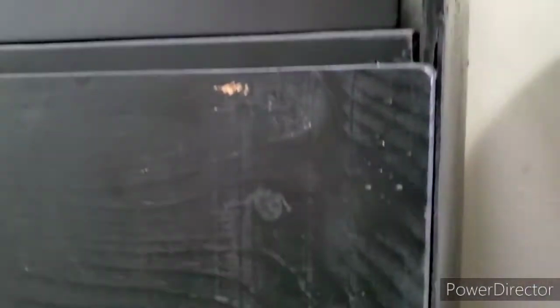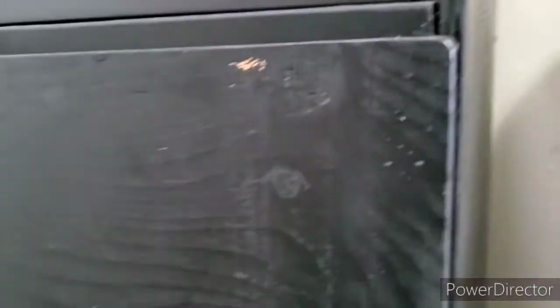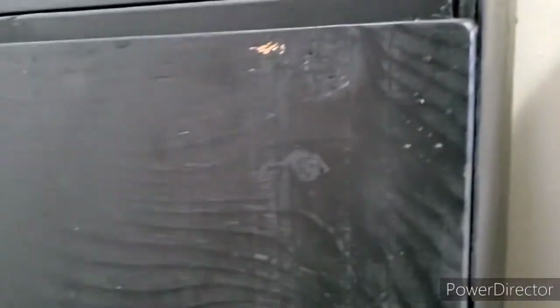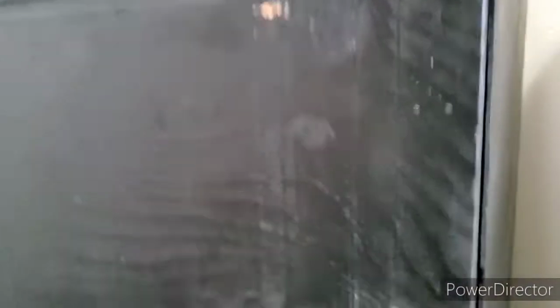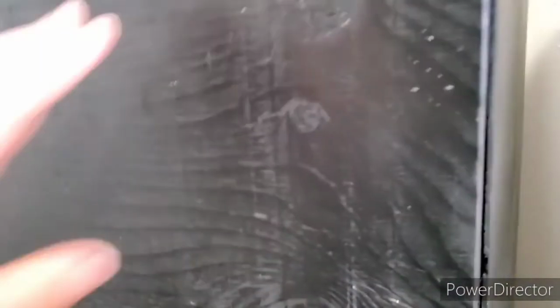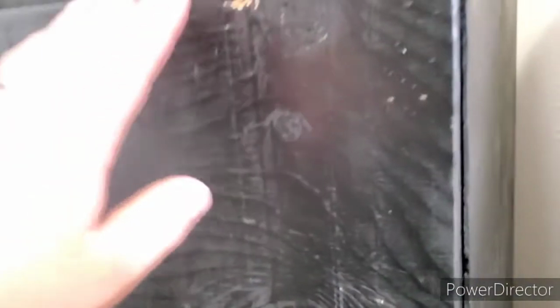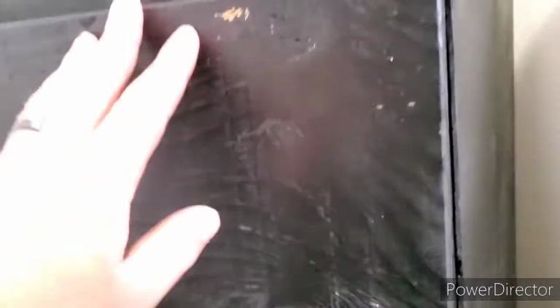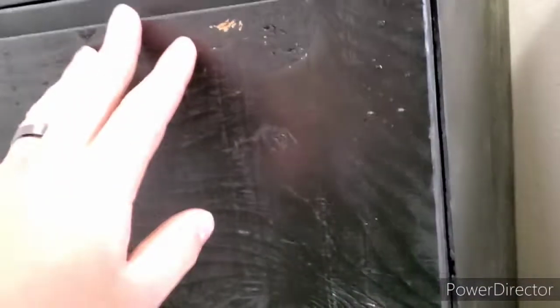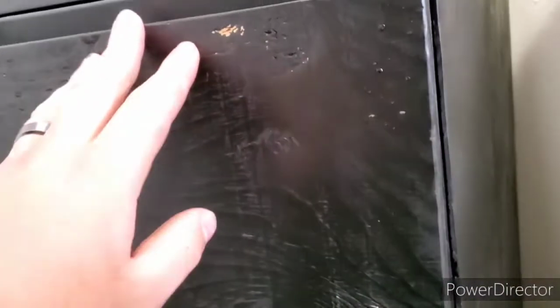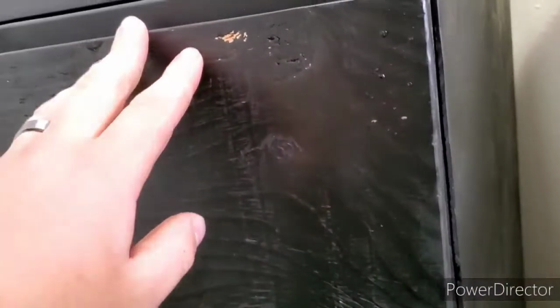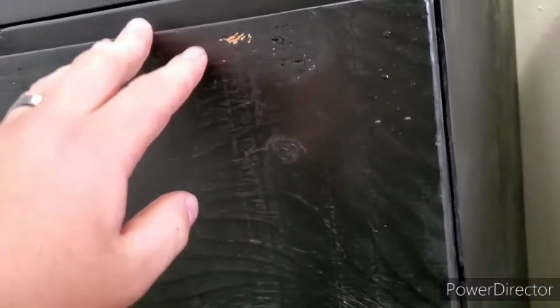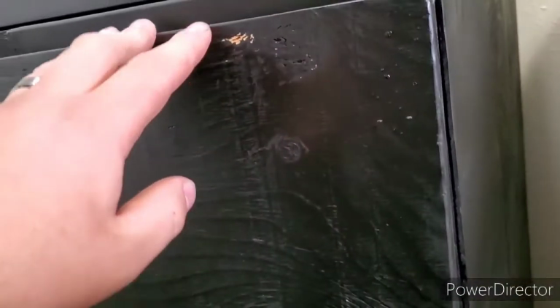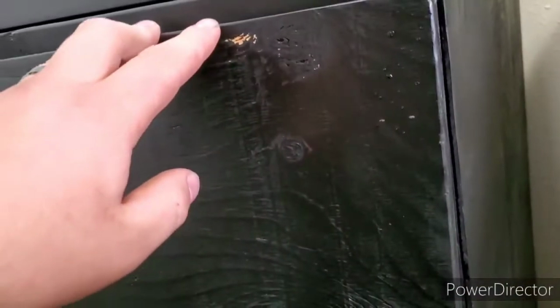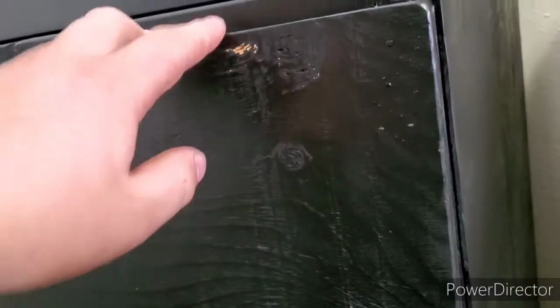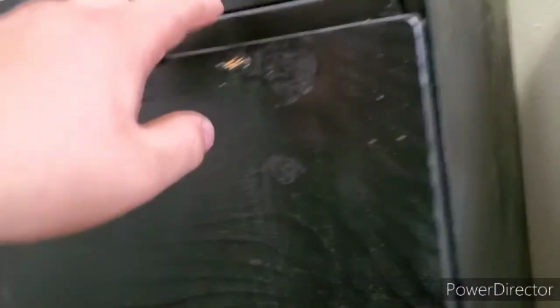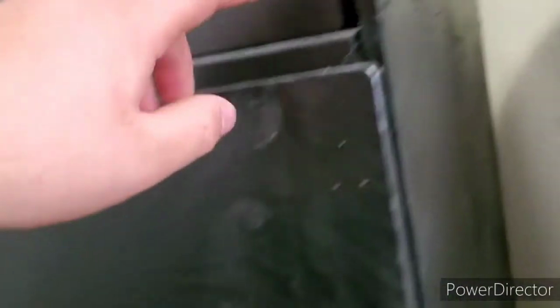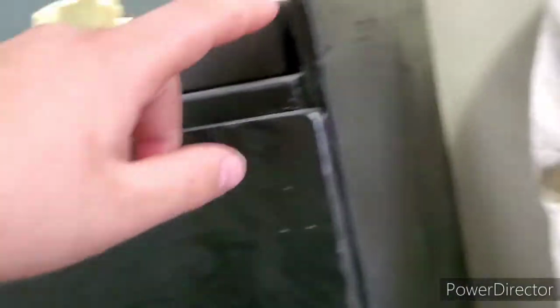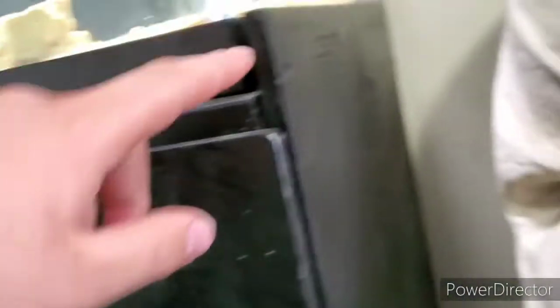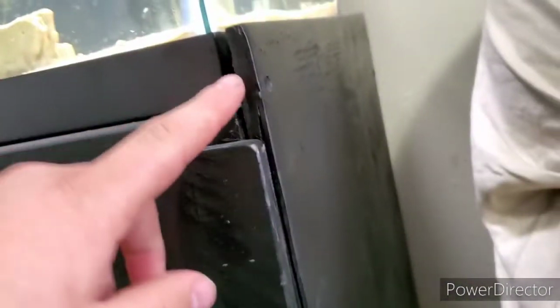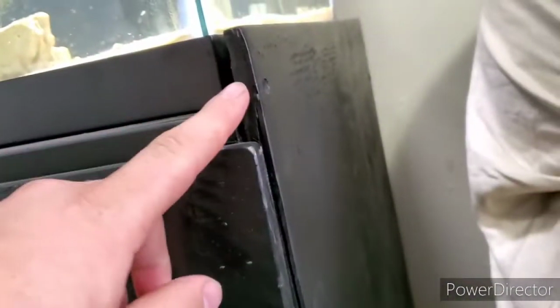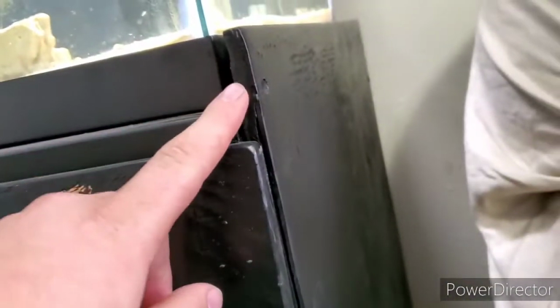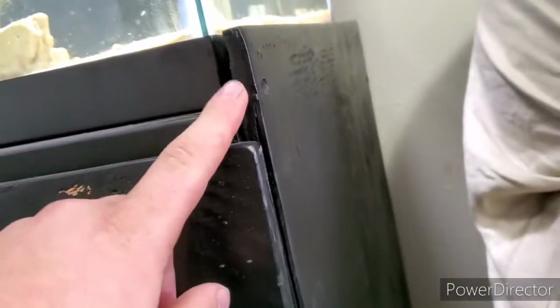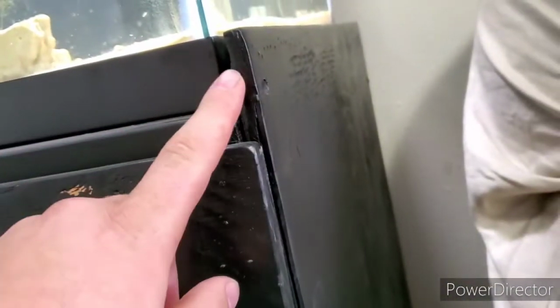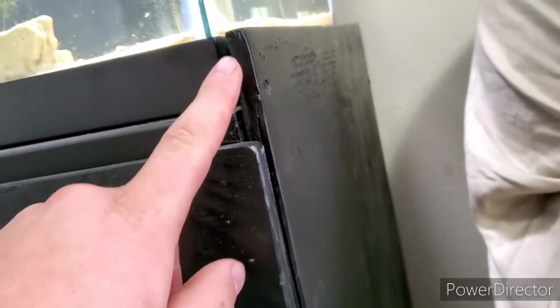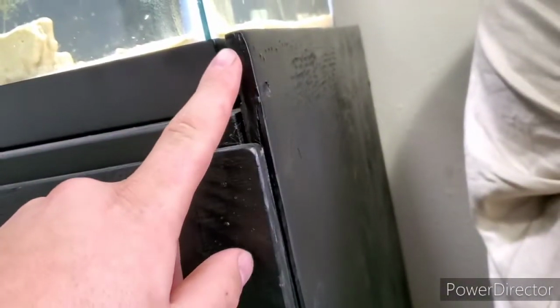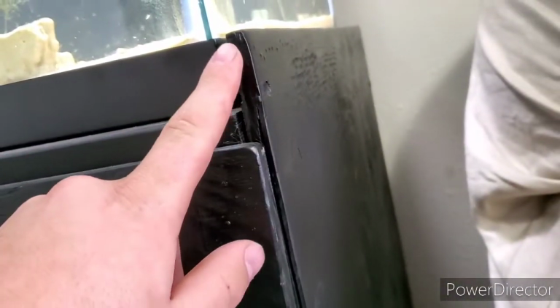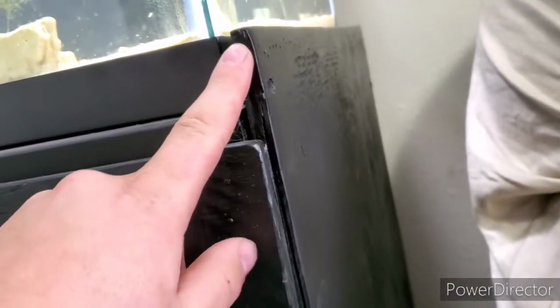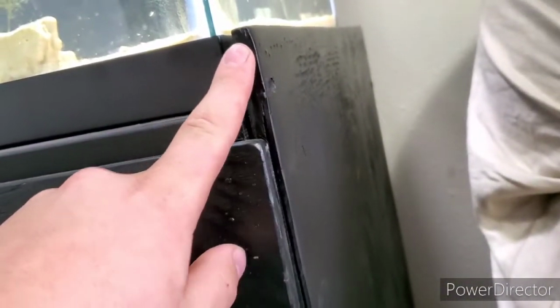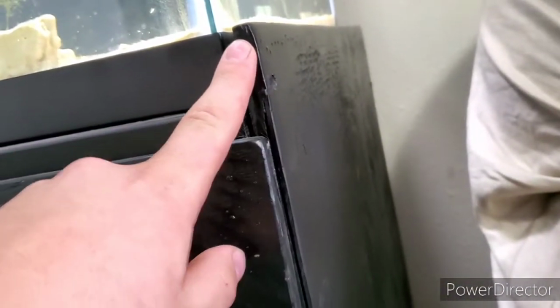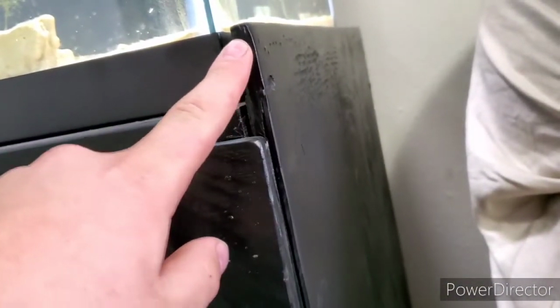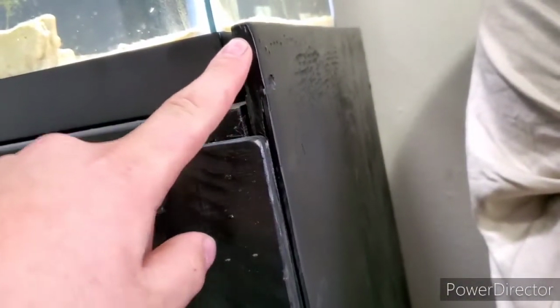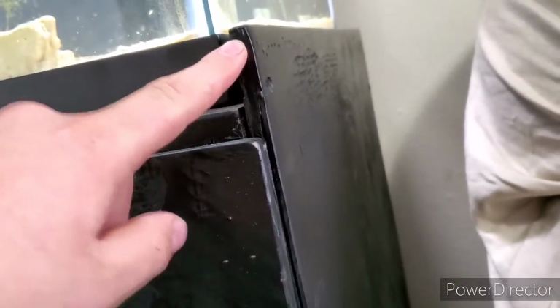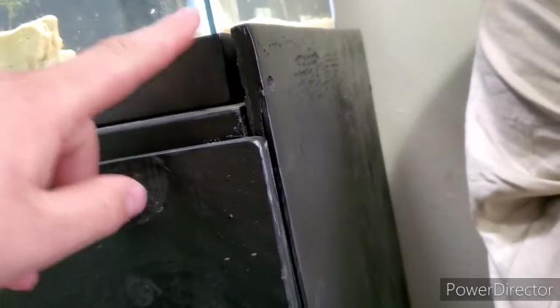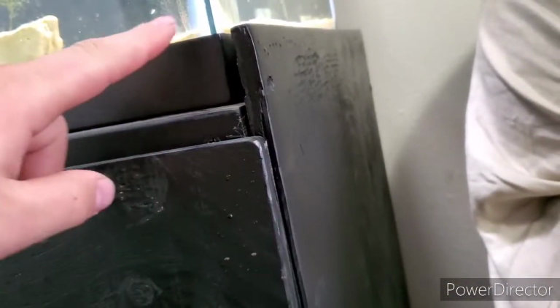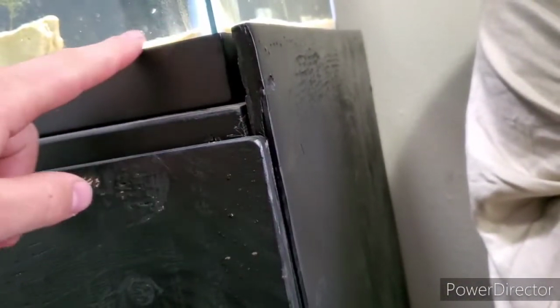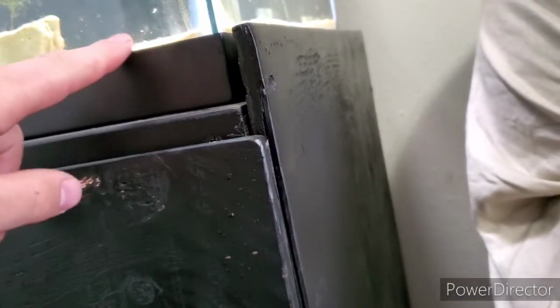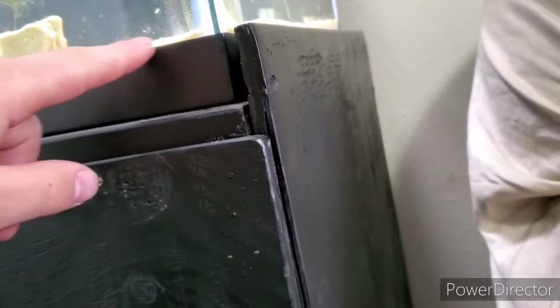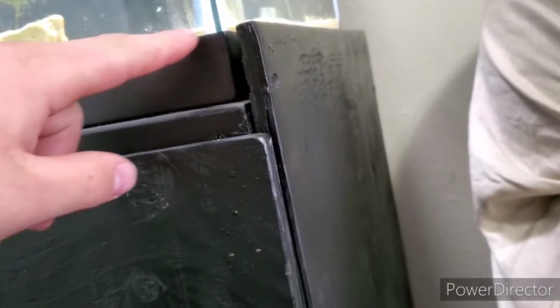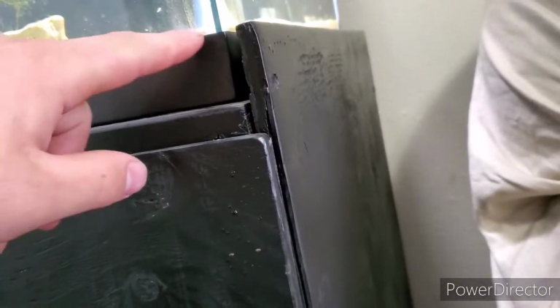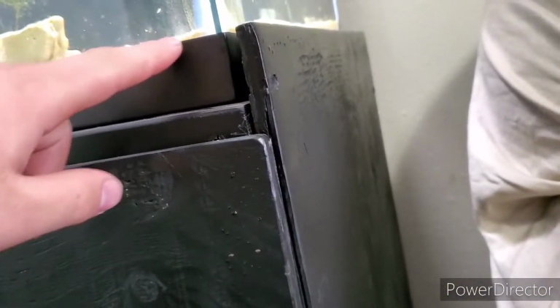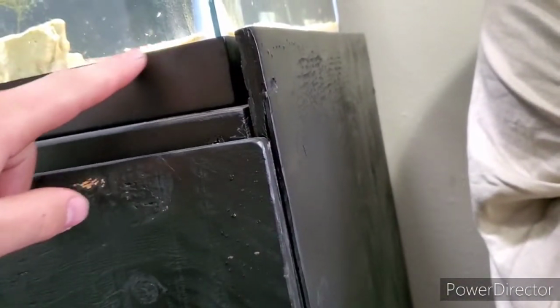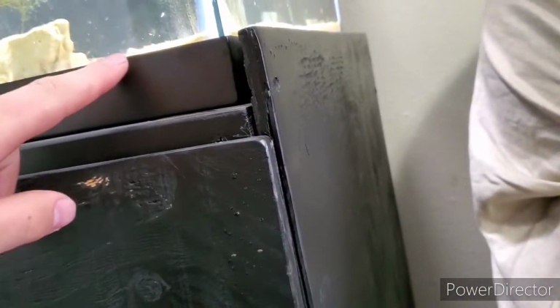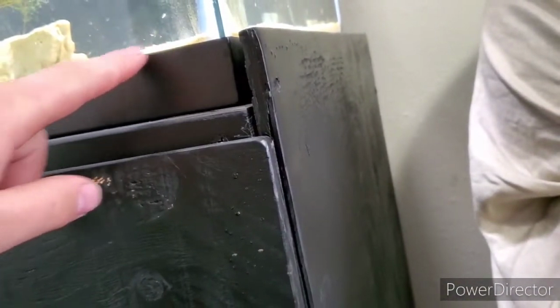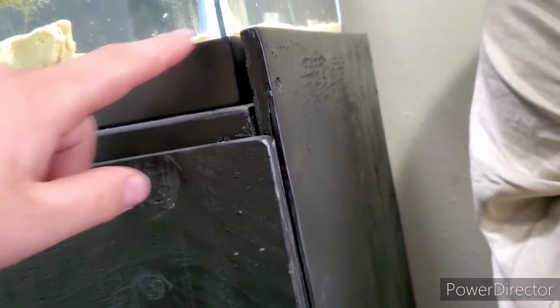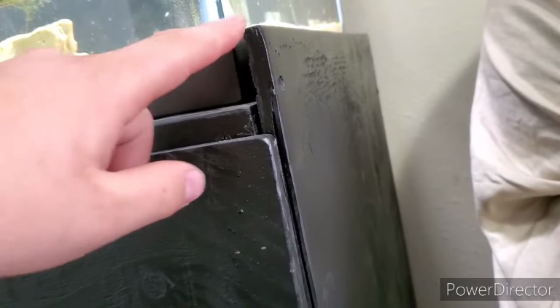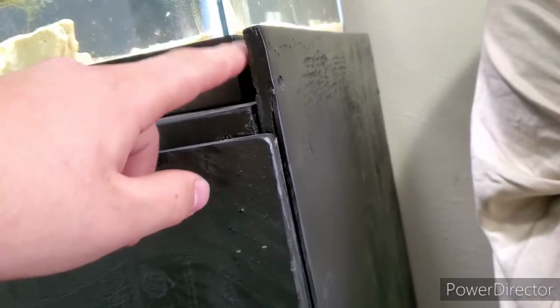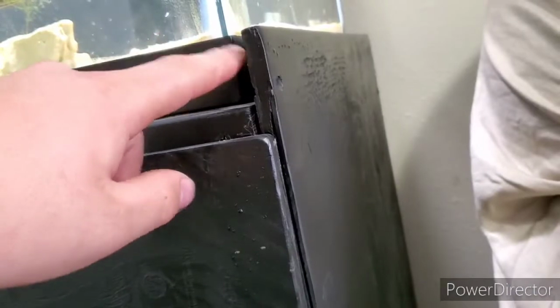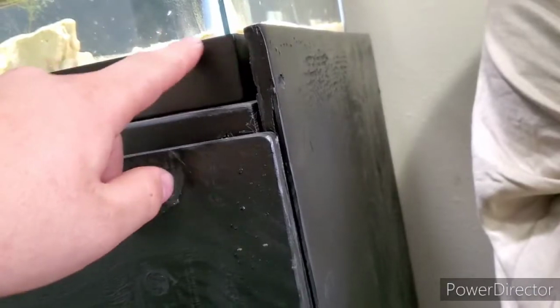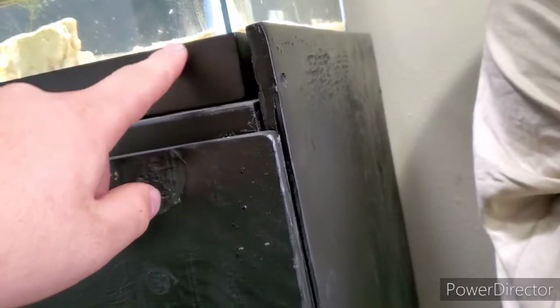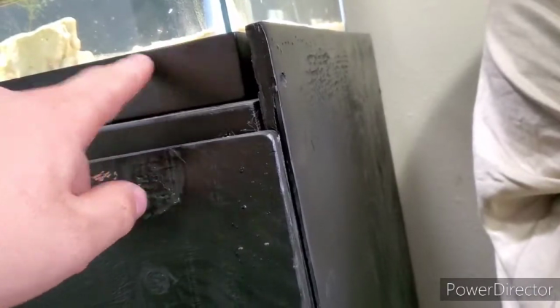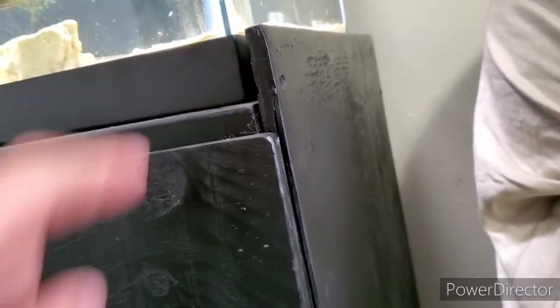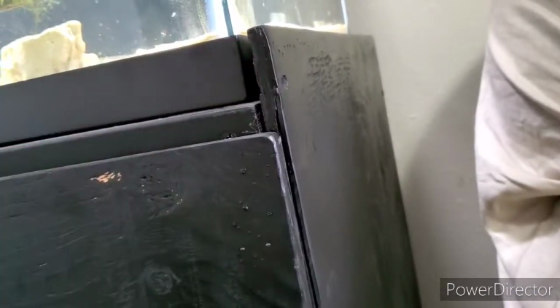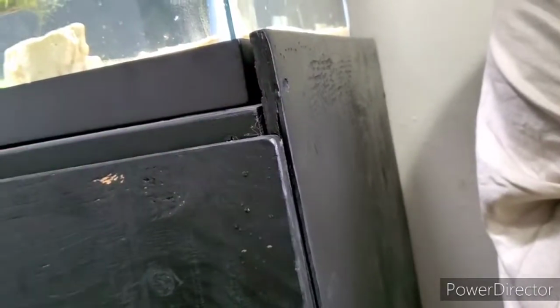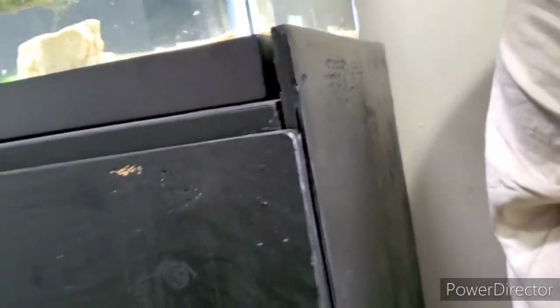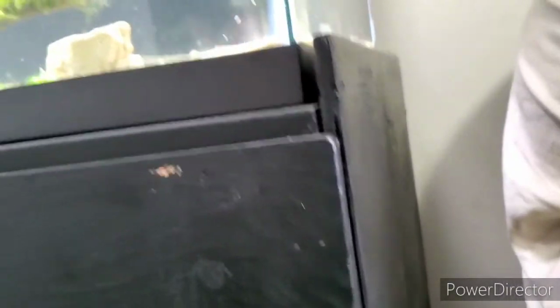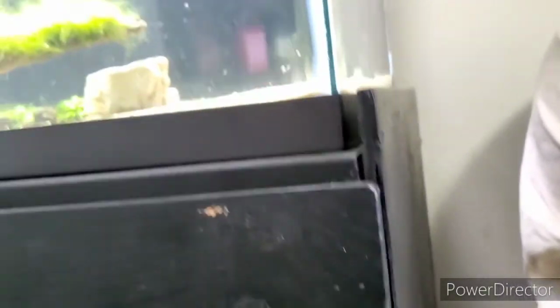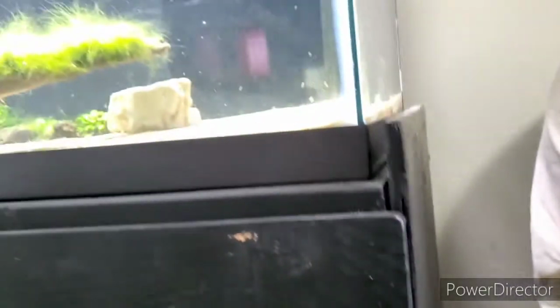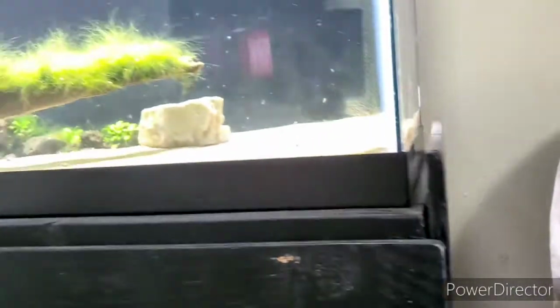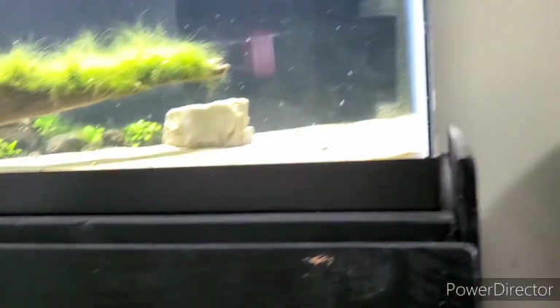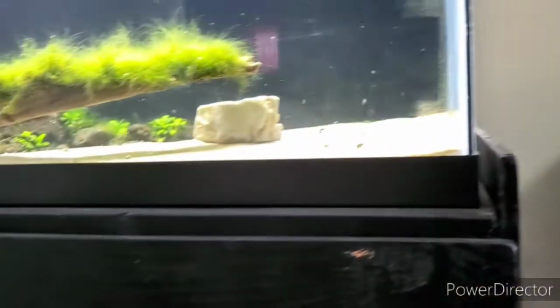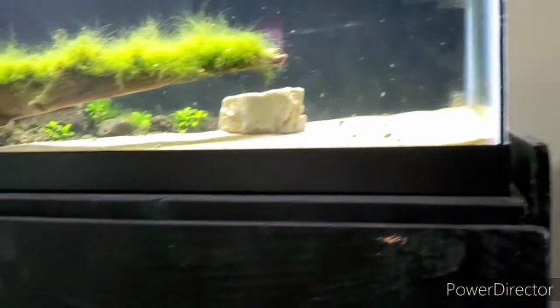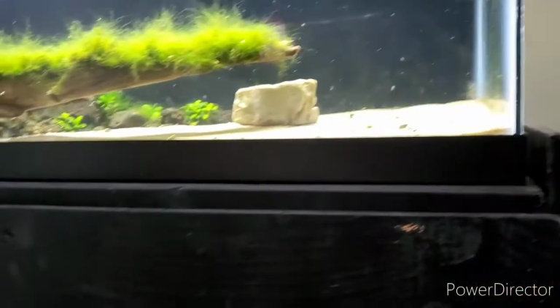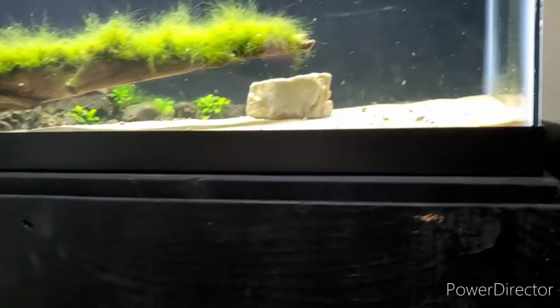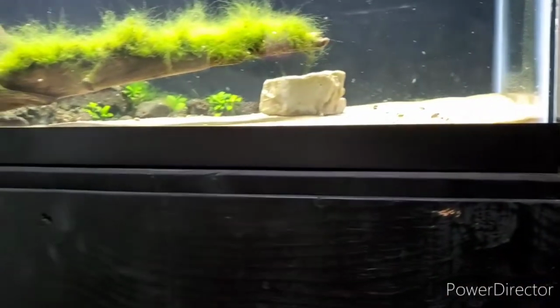This front panel of the stand is actually supposed to be up as high as this so that it has a nice look where you don't really see the rim of the tank.